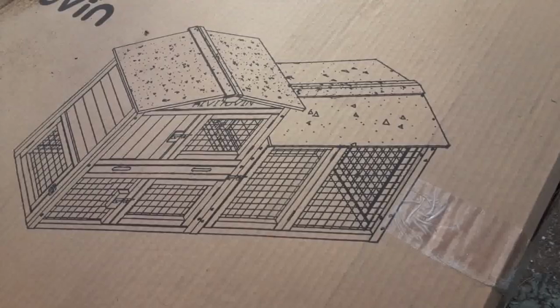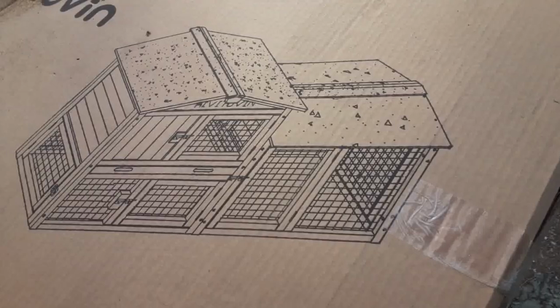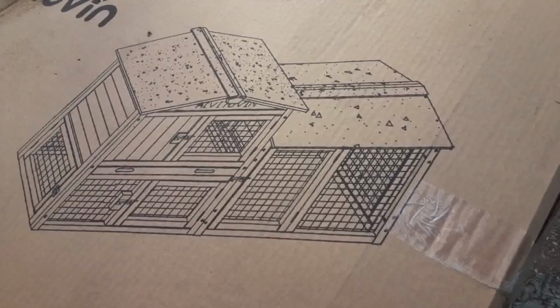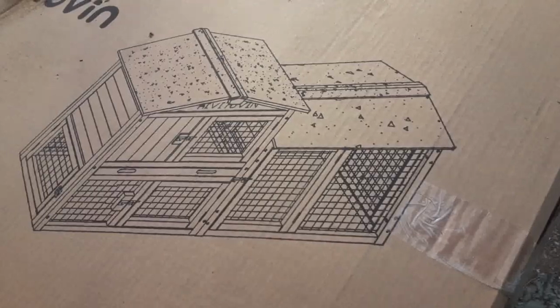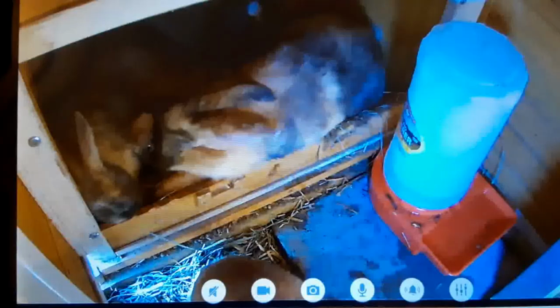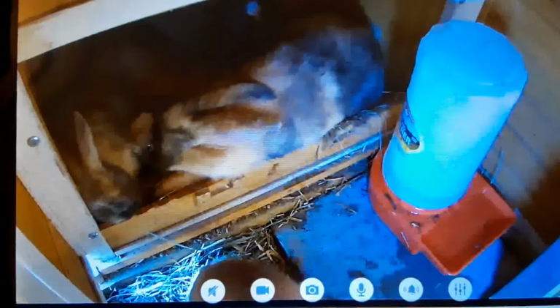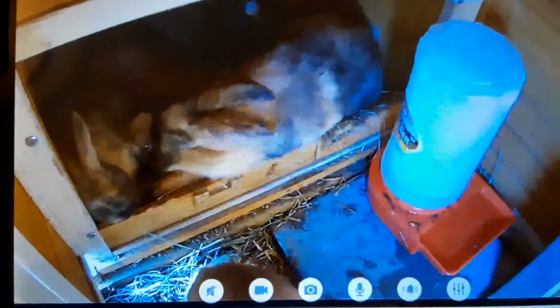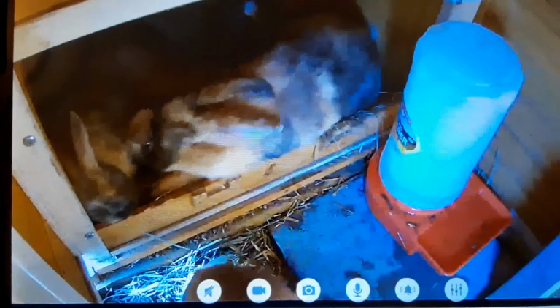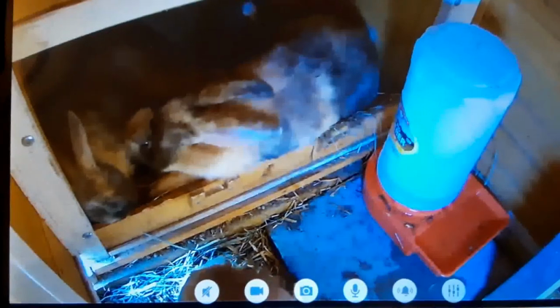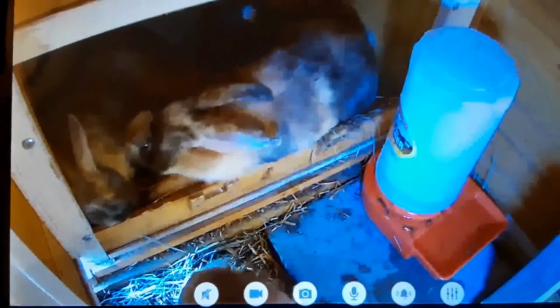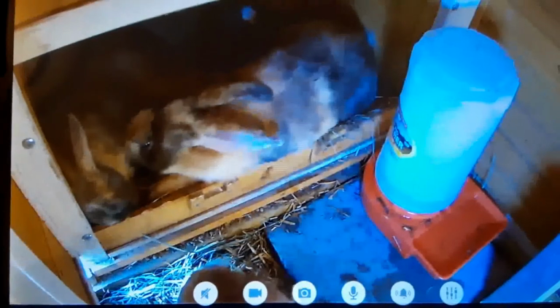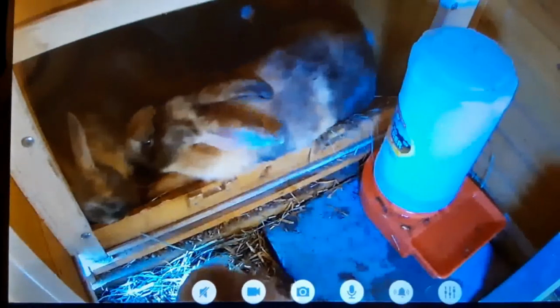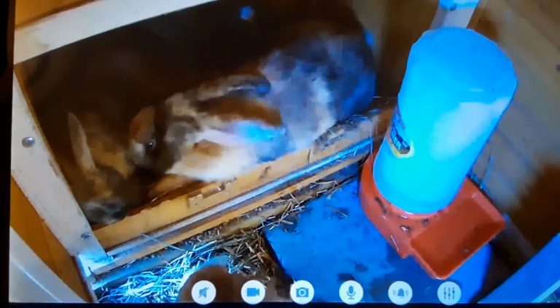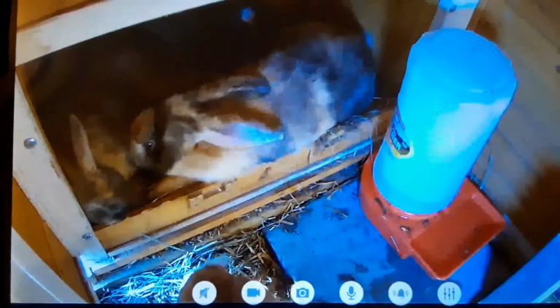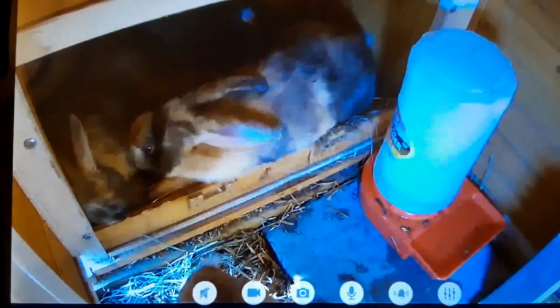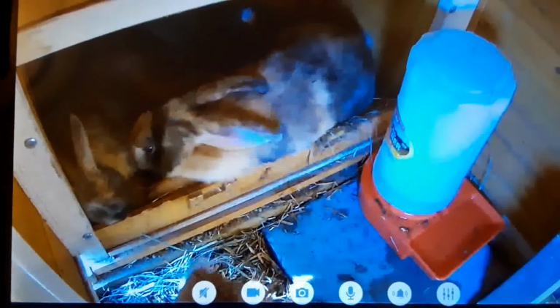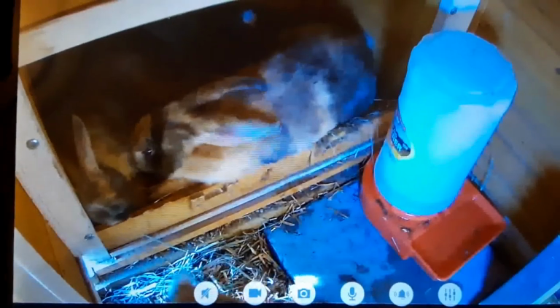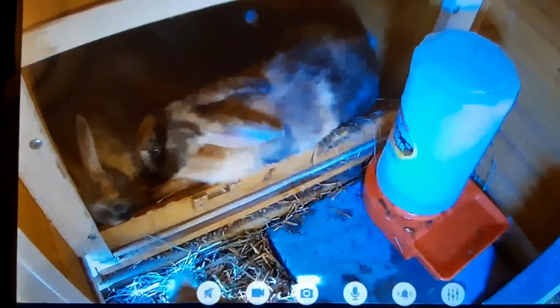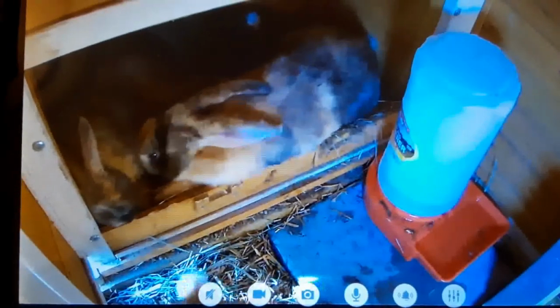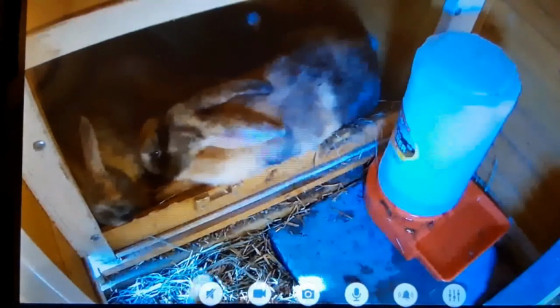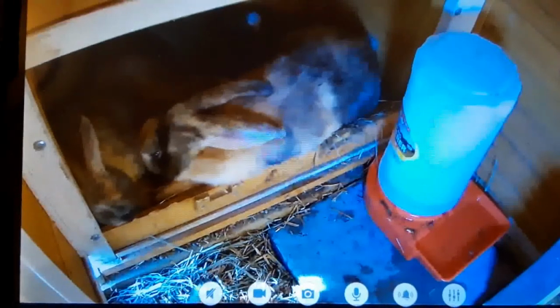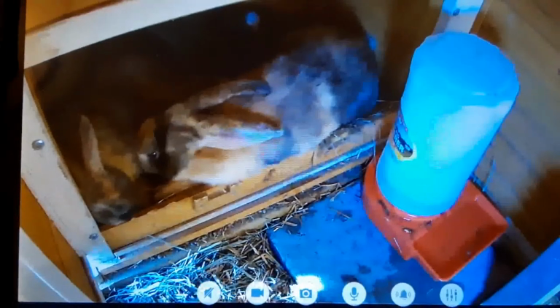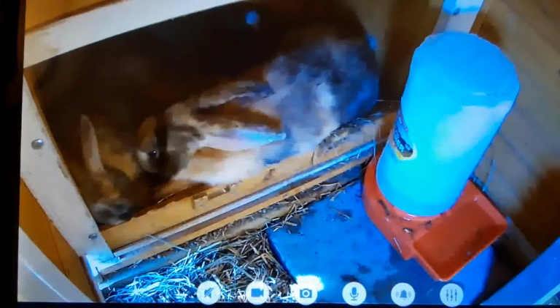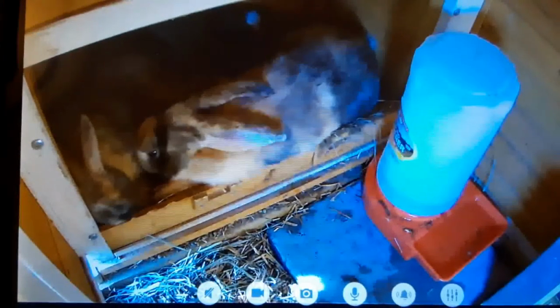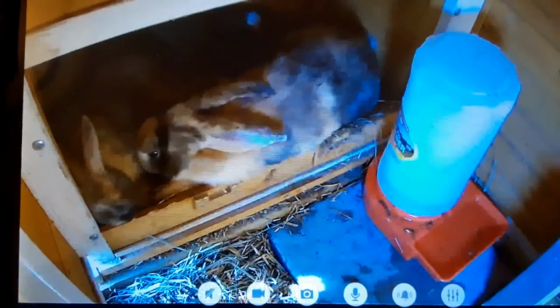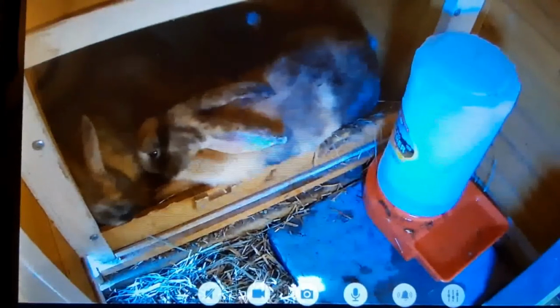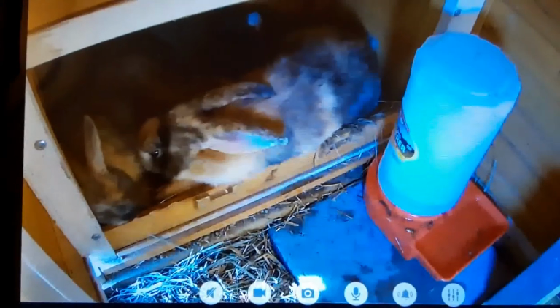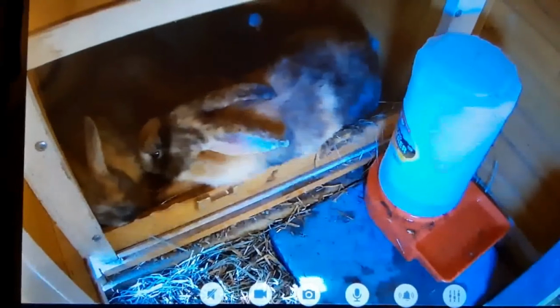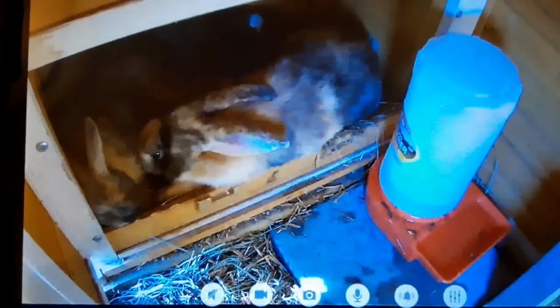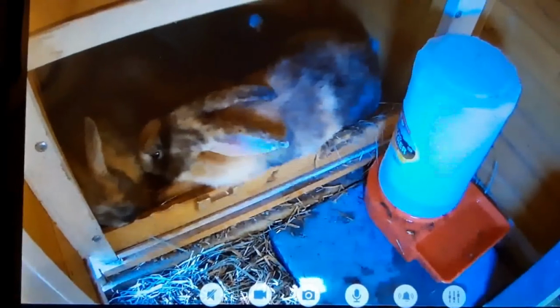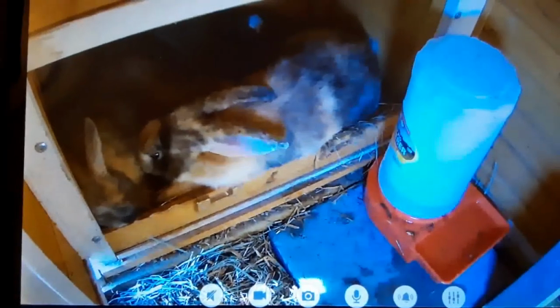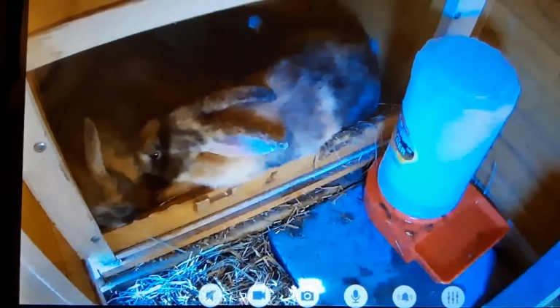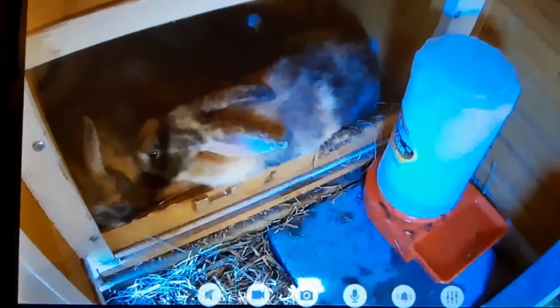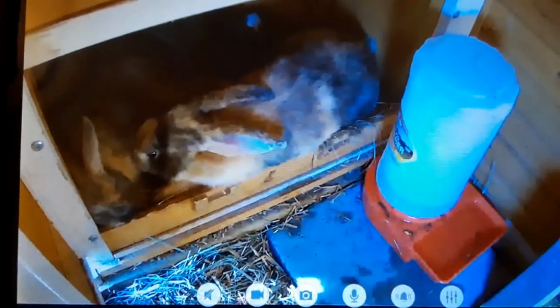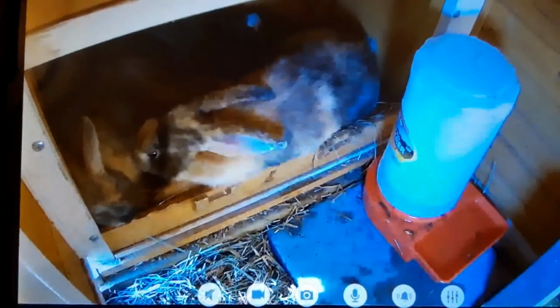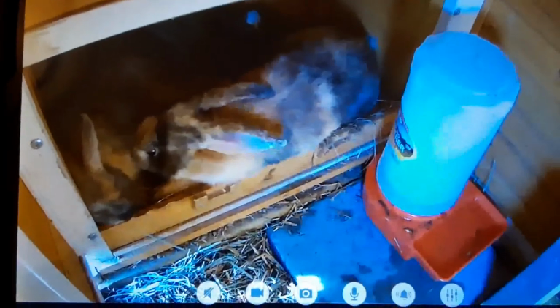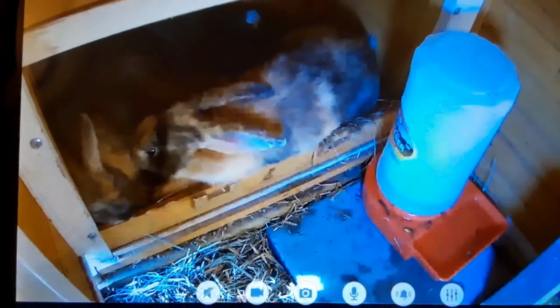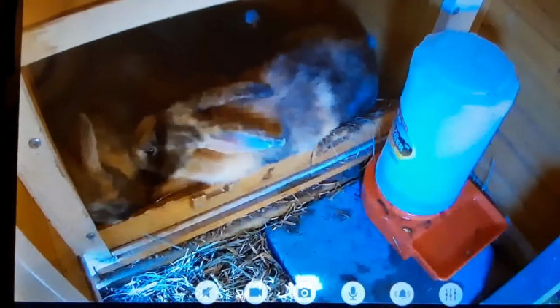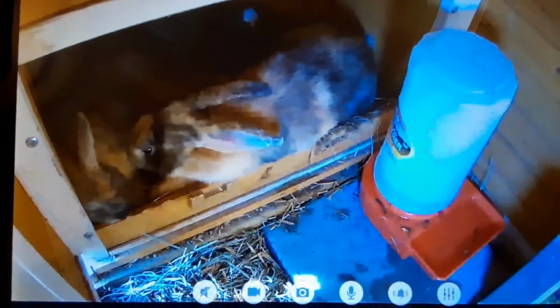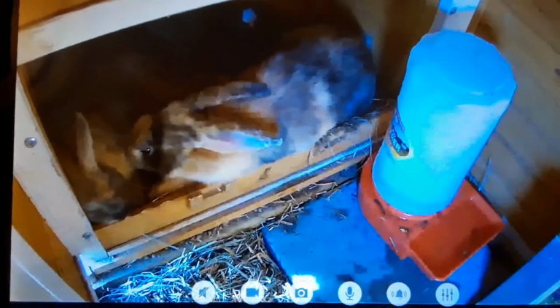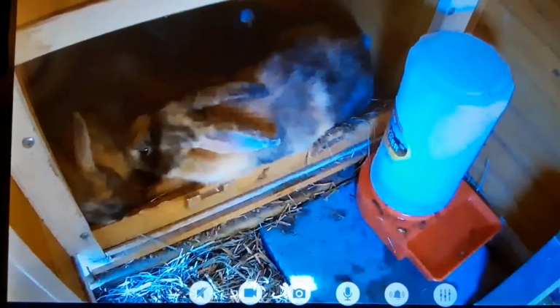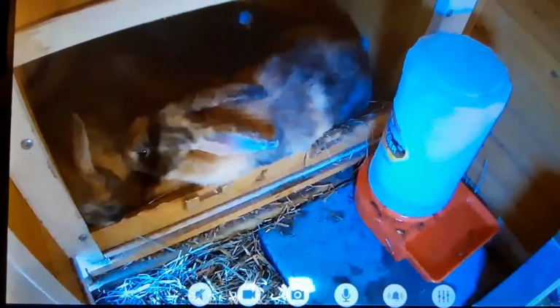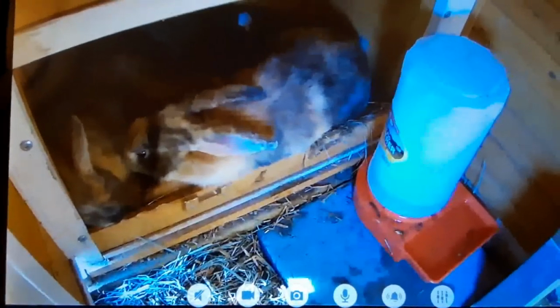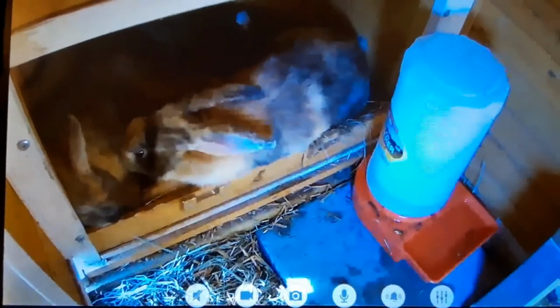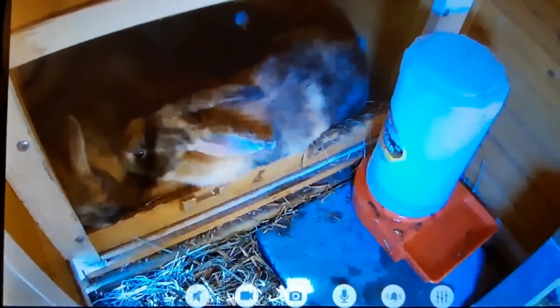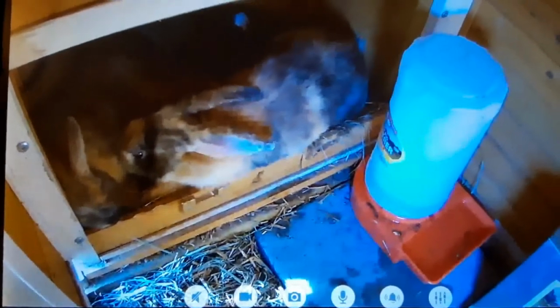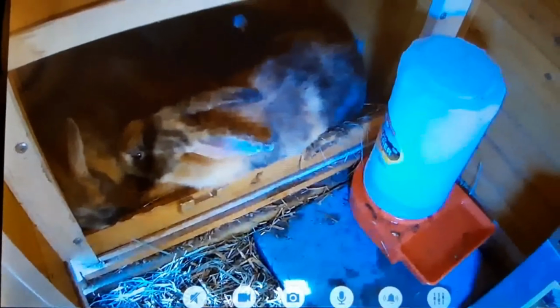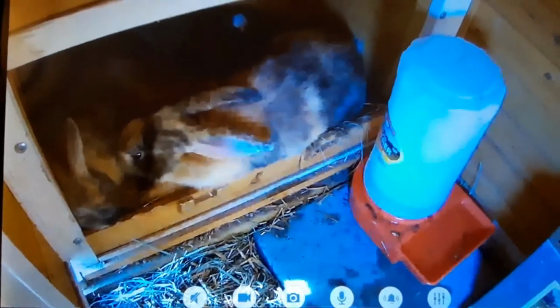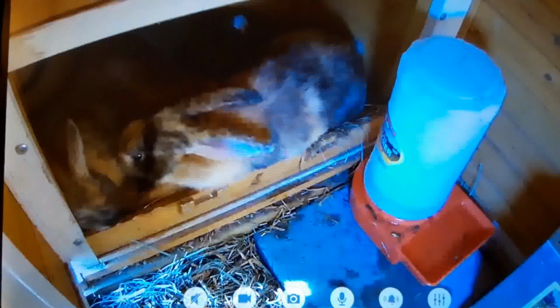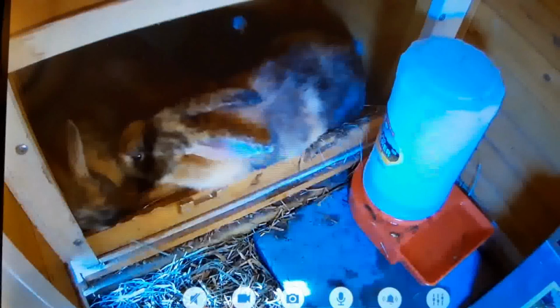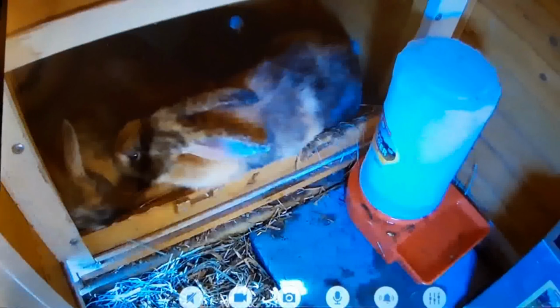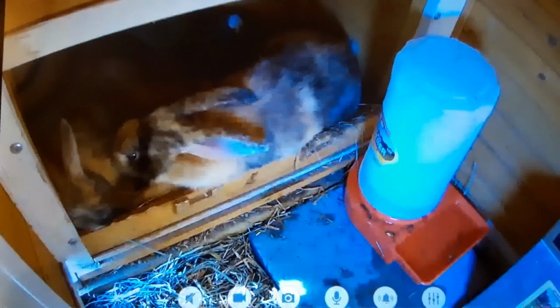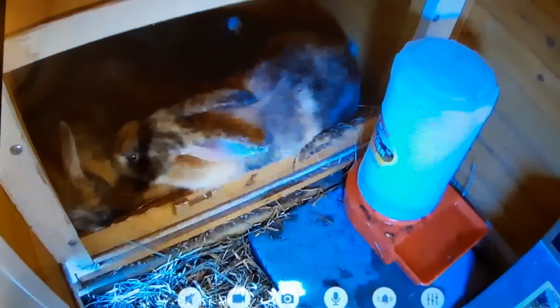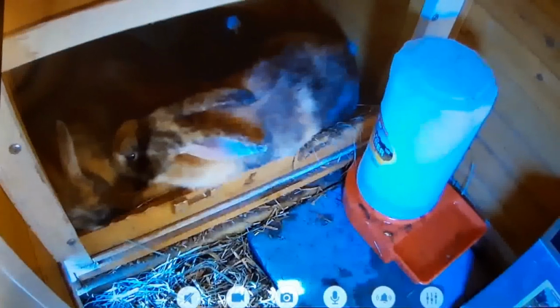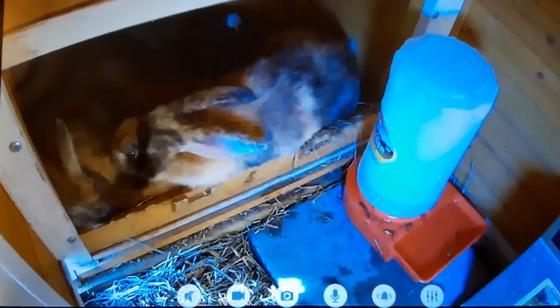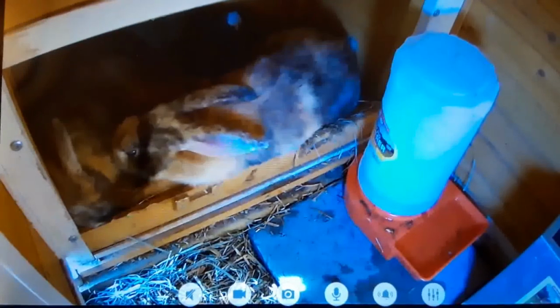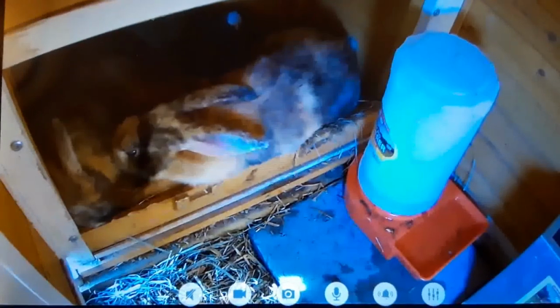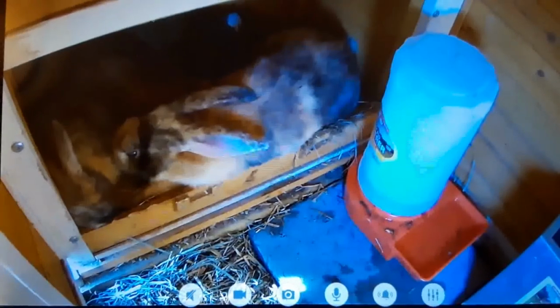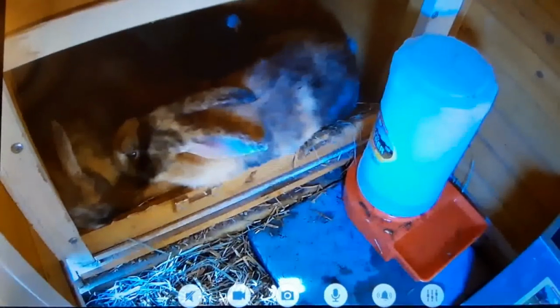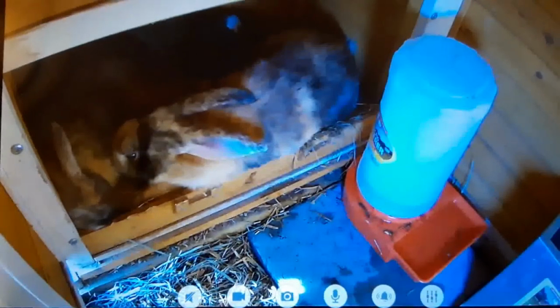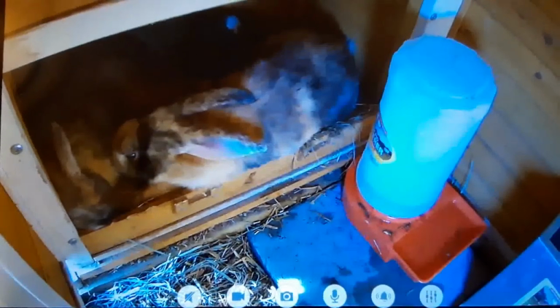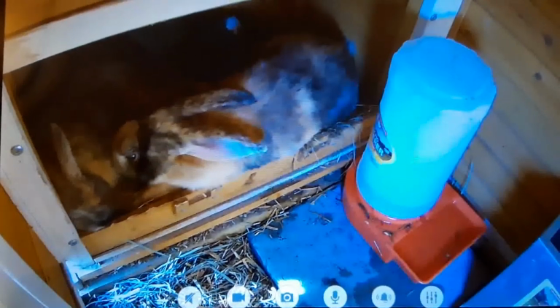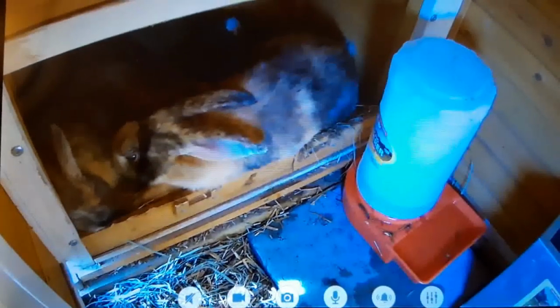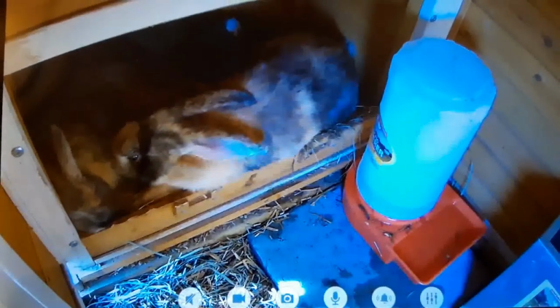Everybody's resting now. Tired bunnies are good bunnies.